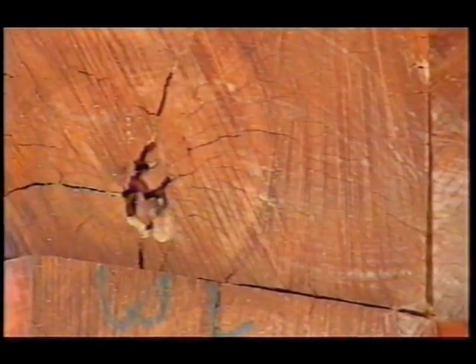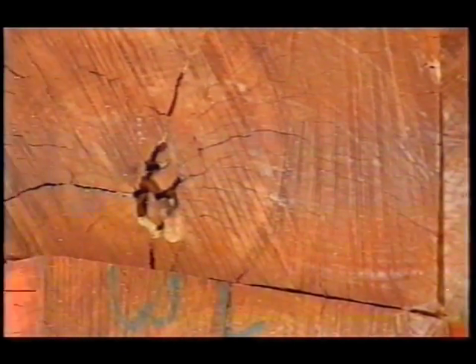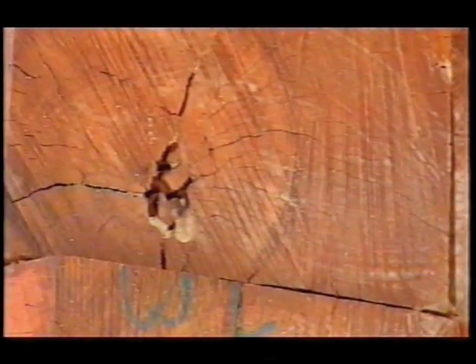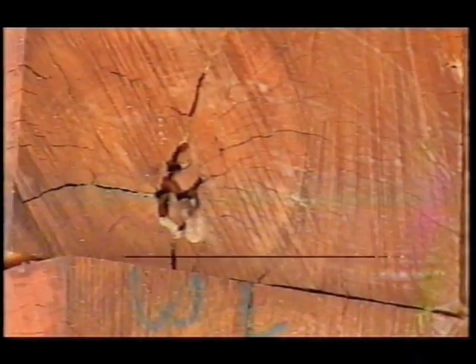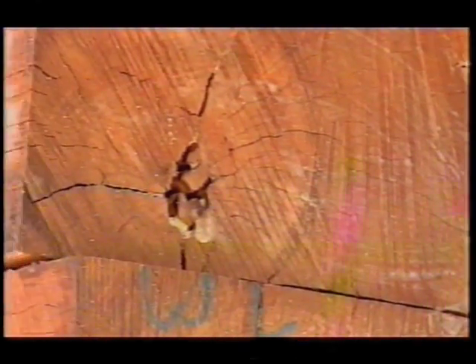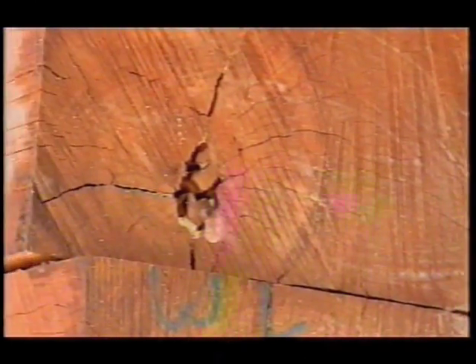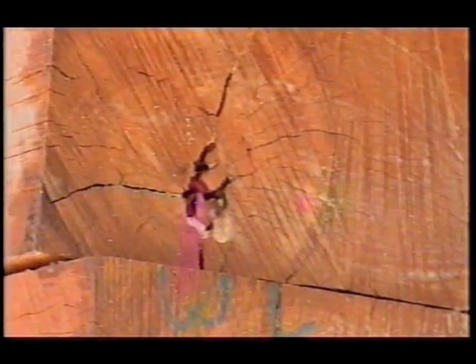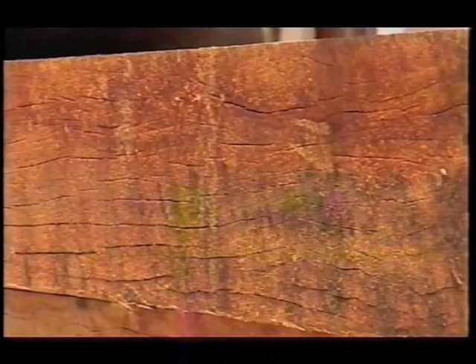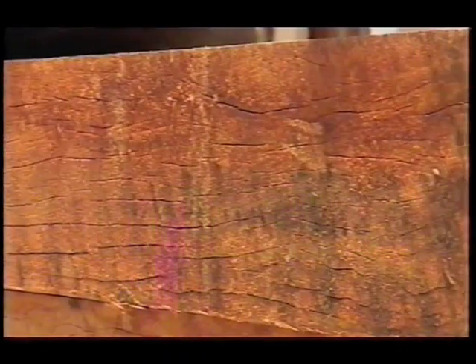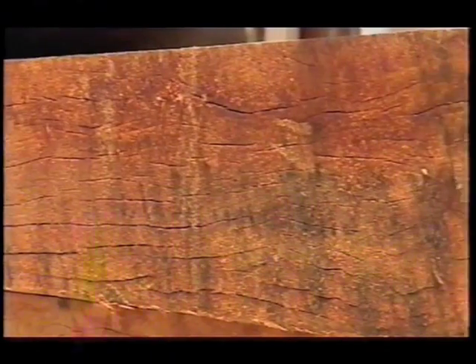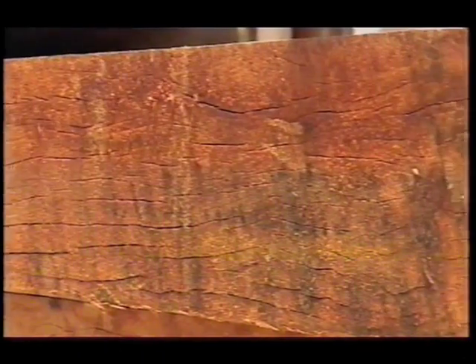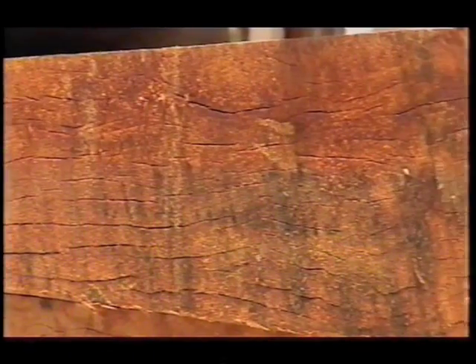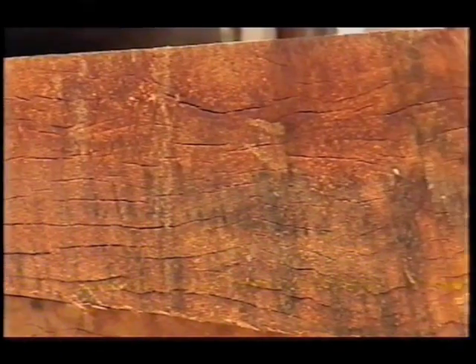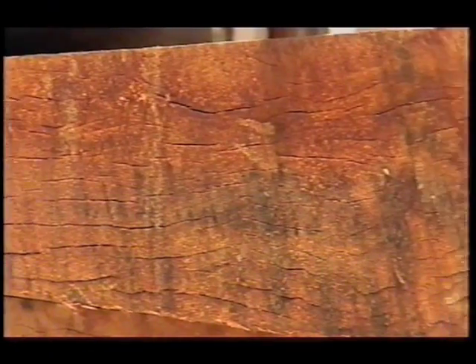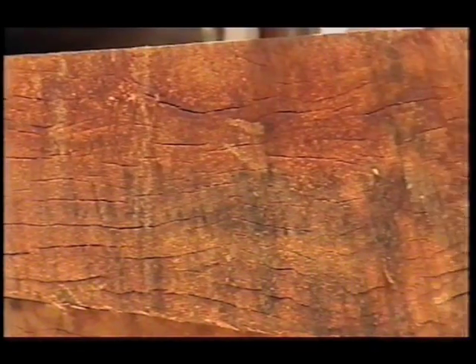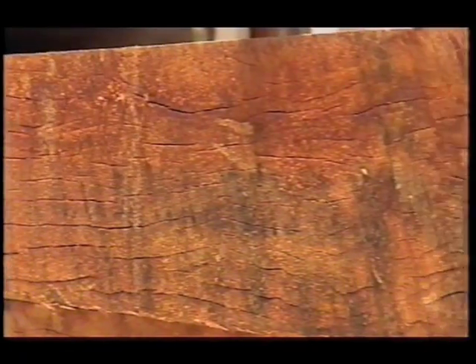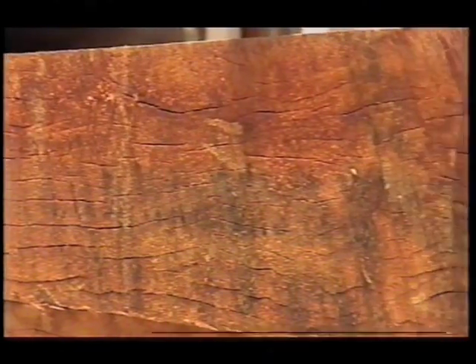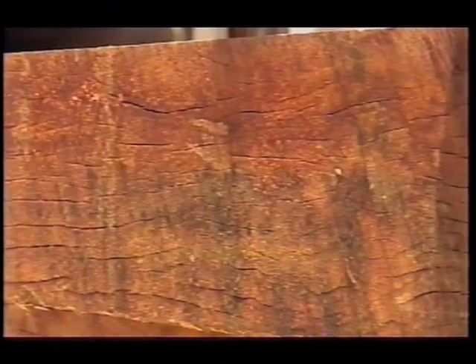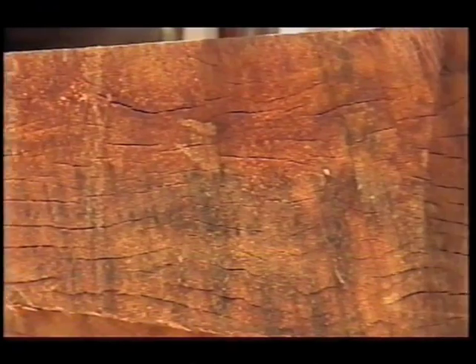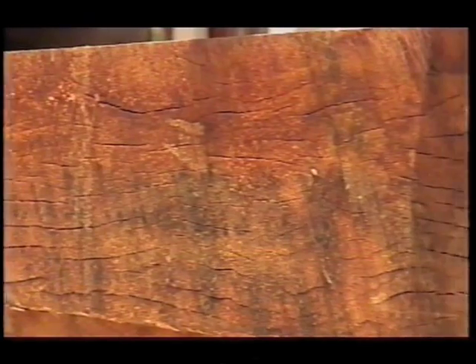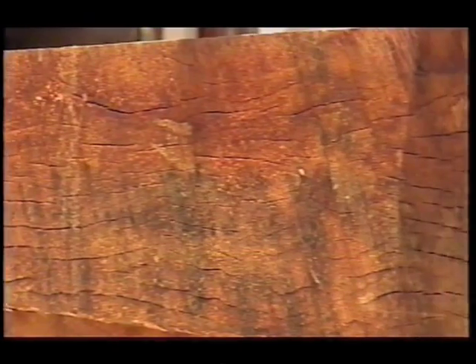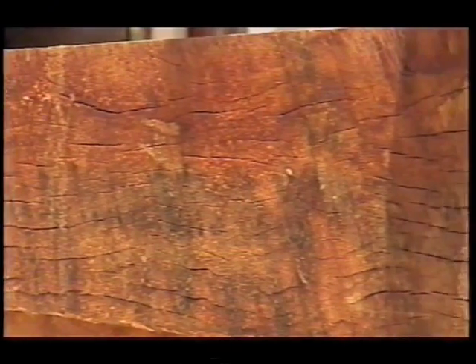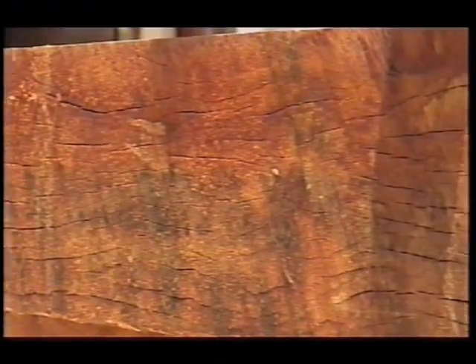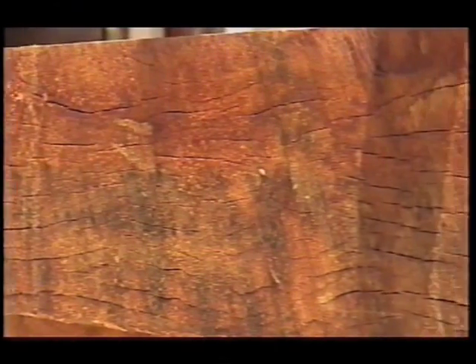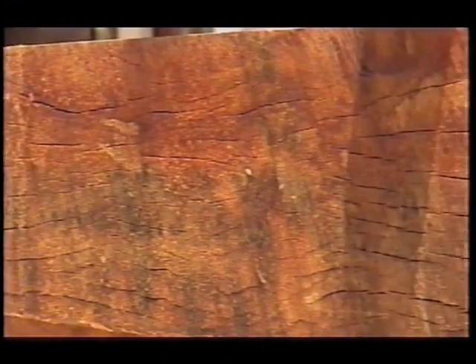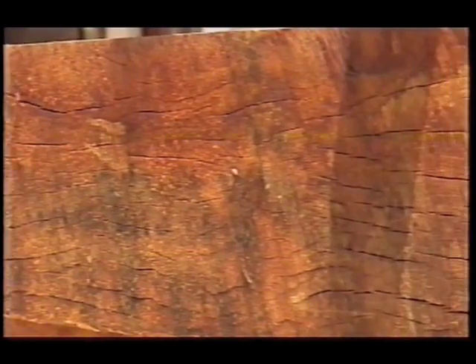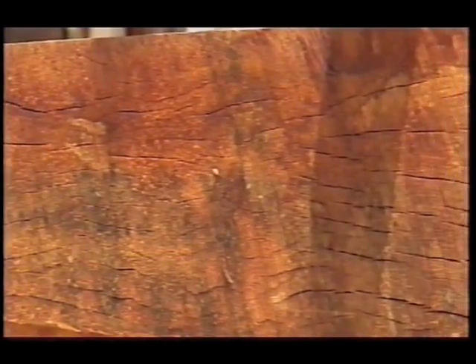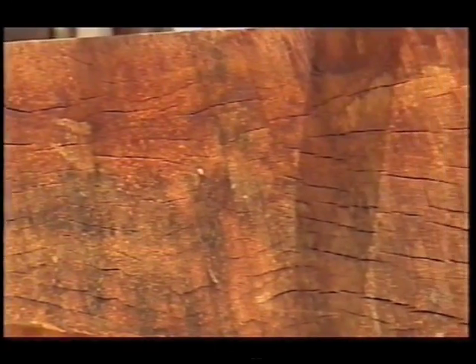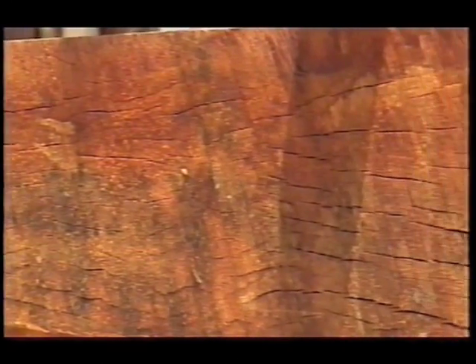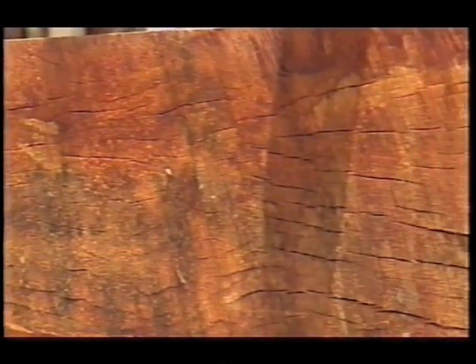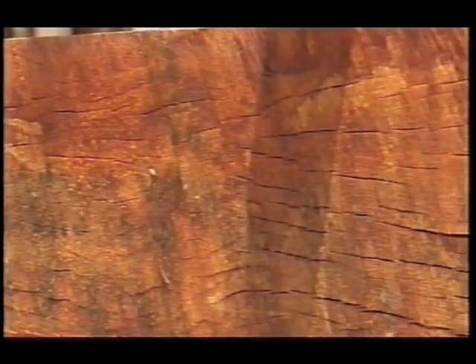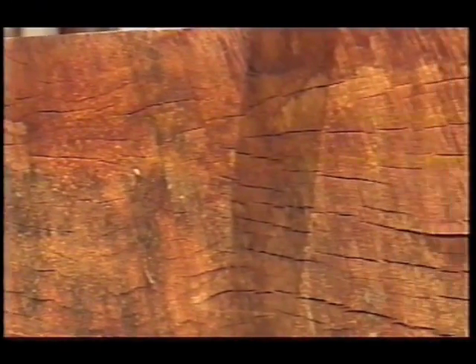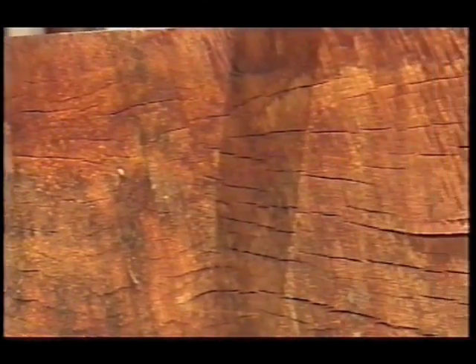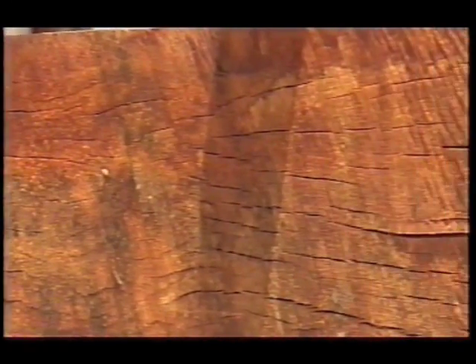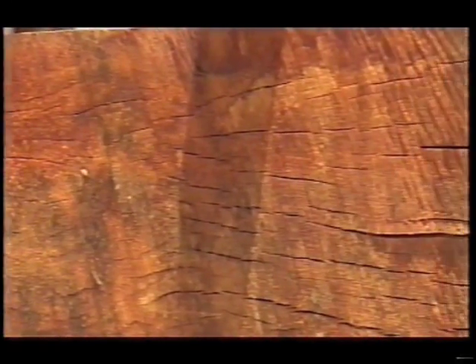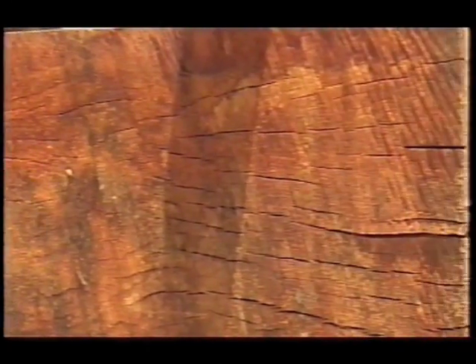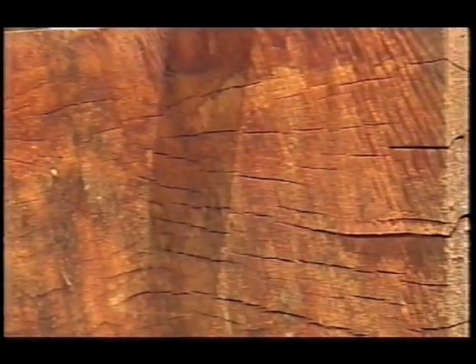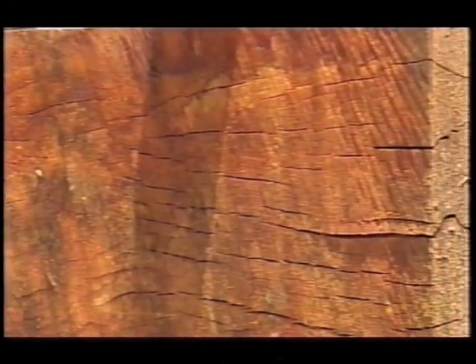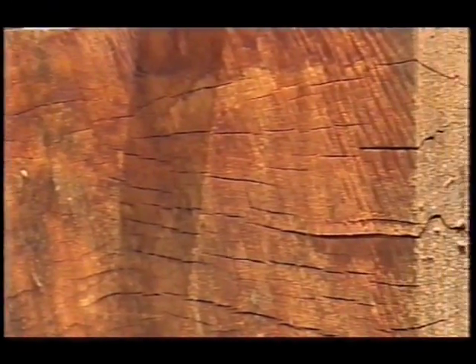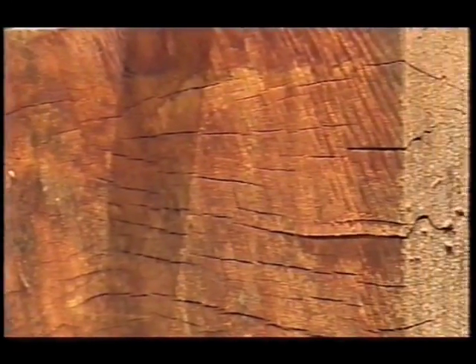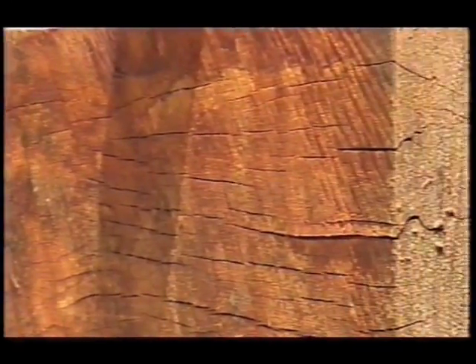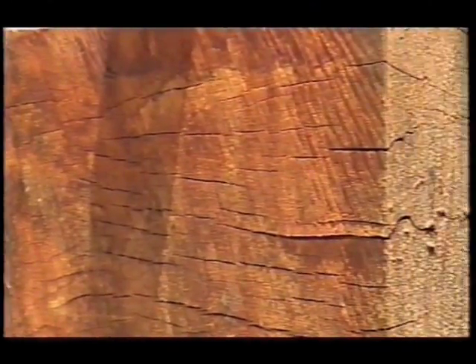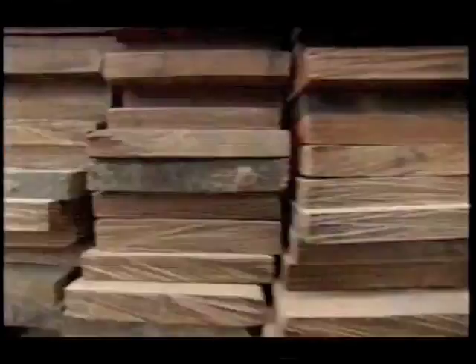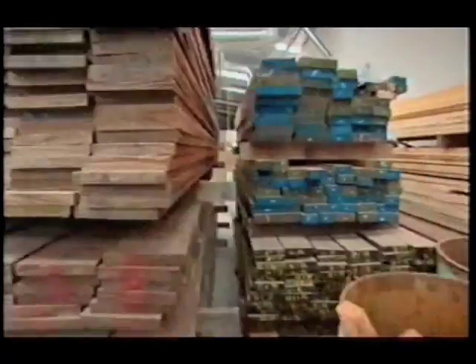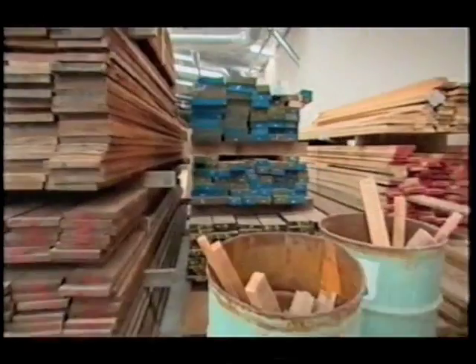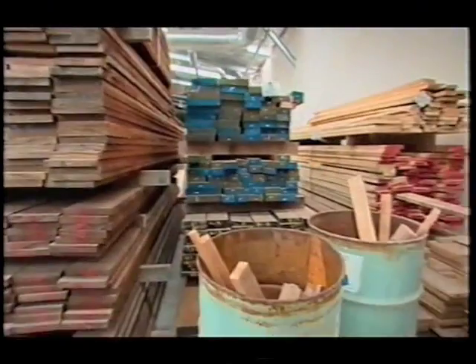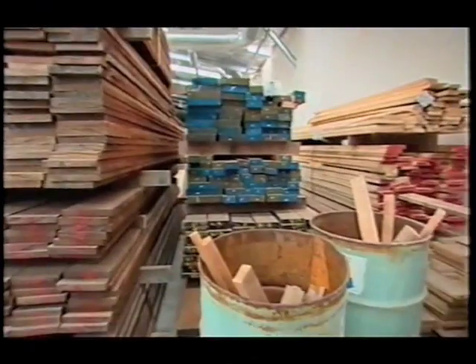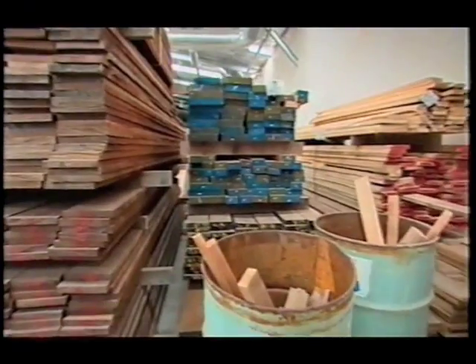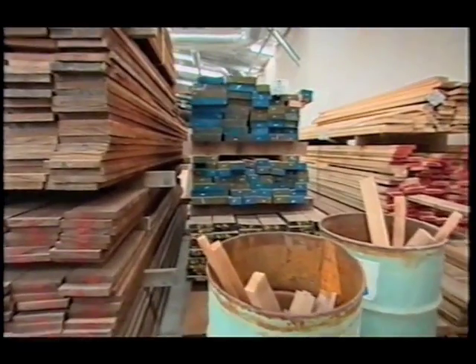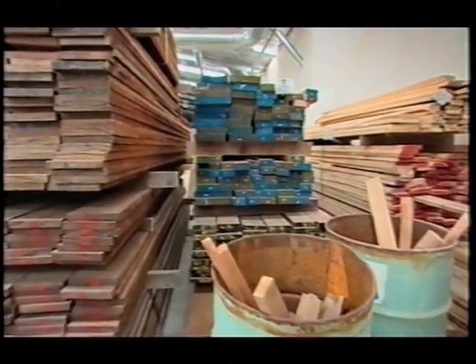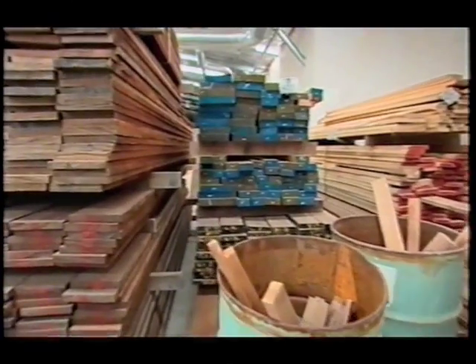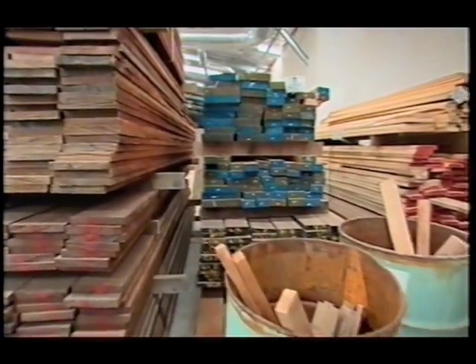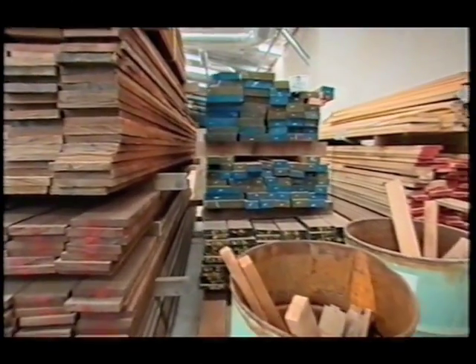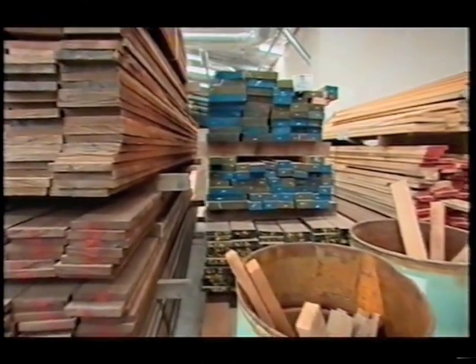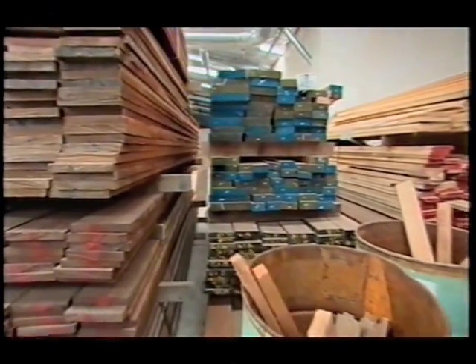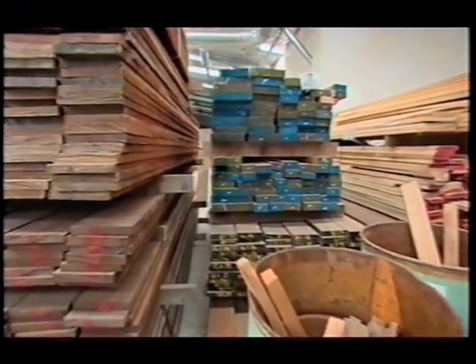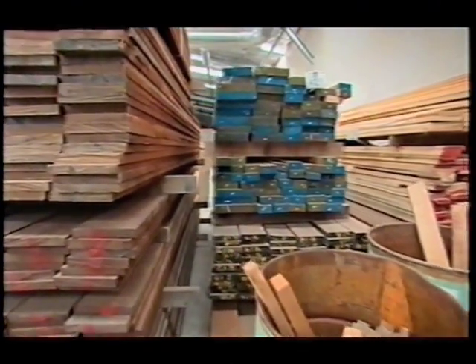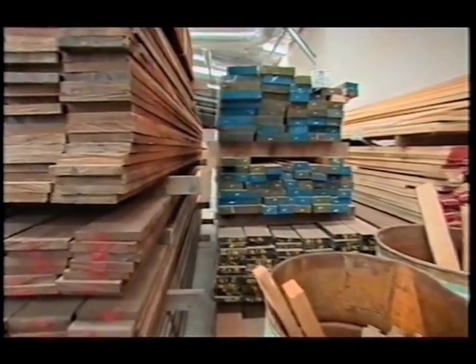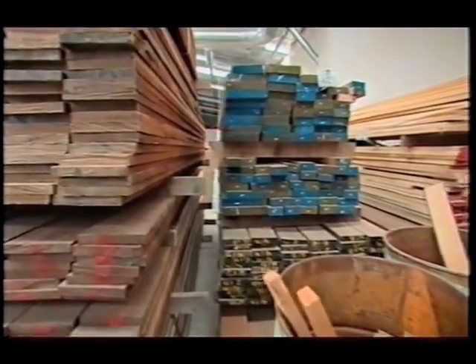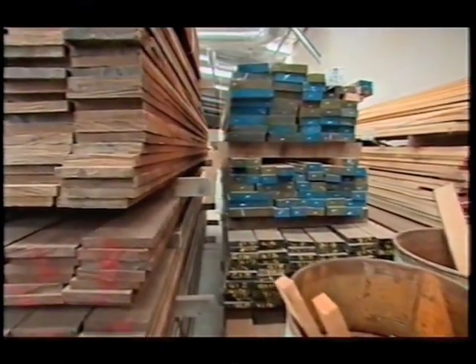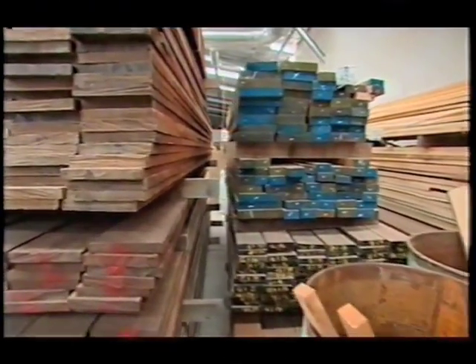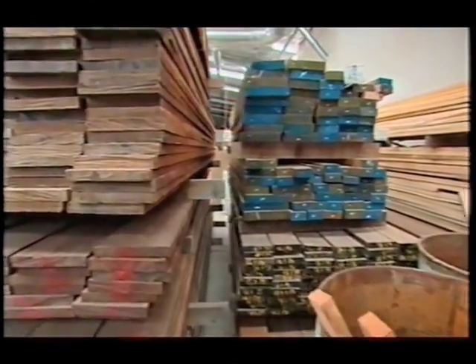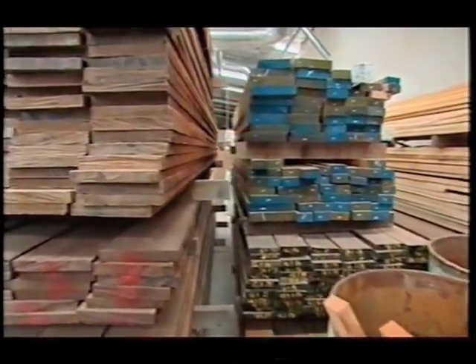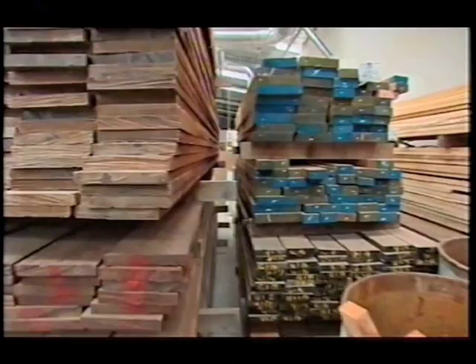It splits, it cracks, it's got faults all through it, it moves, it won't stop moving. But that's part of the beauty of it as well.